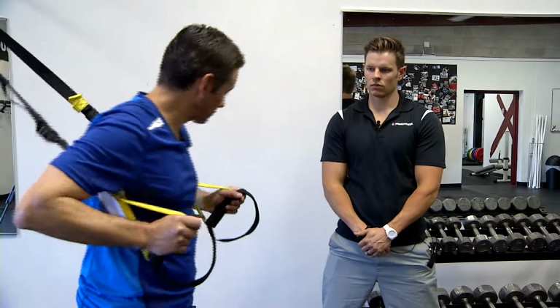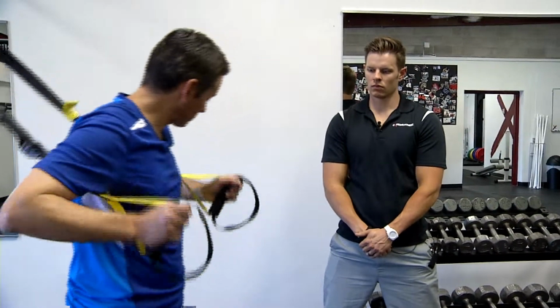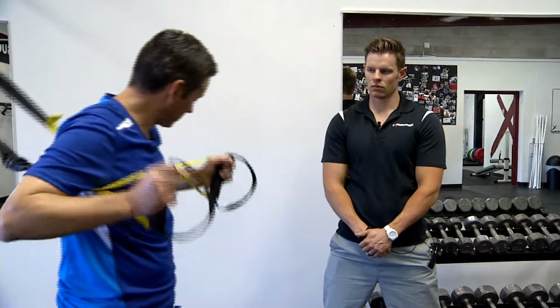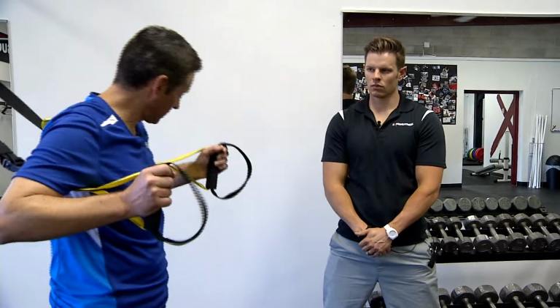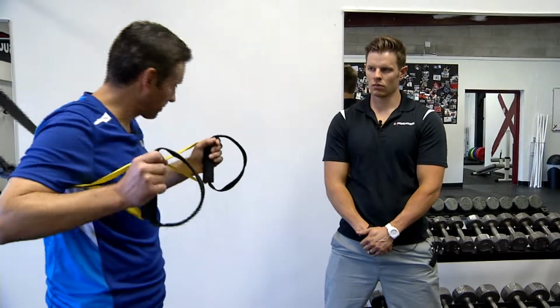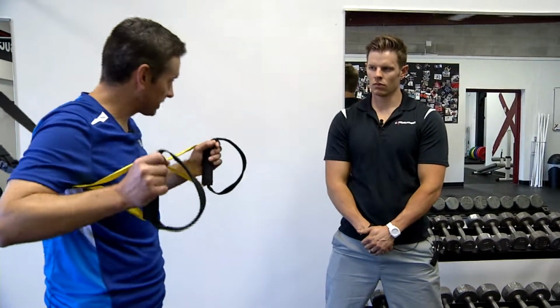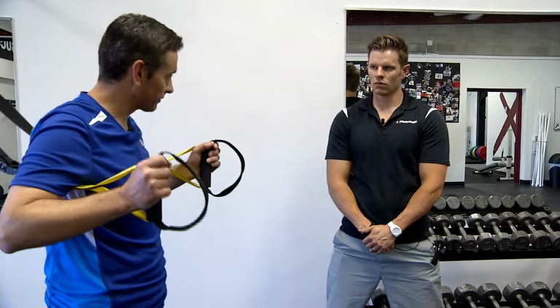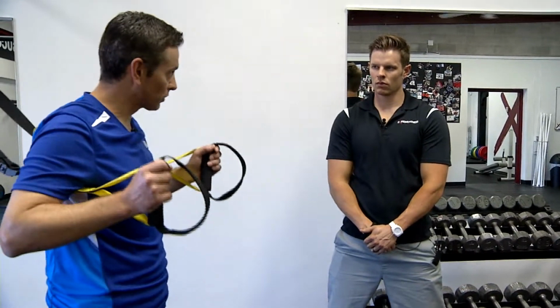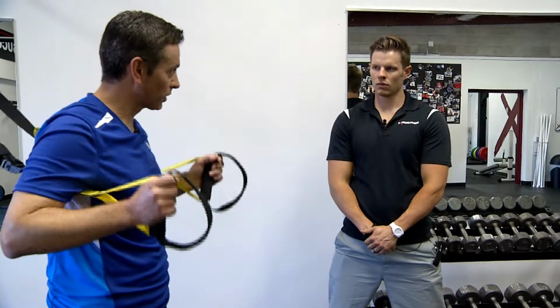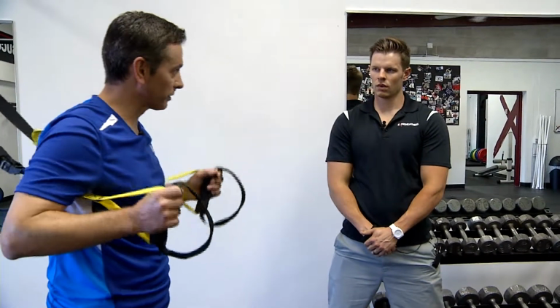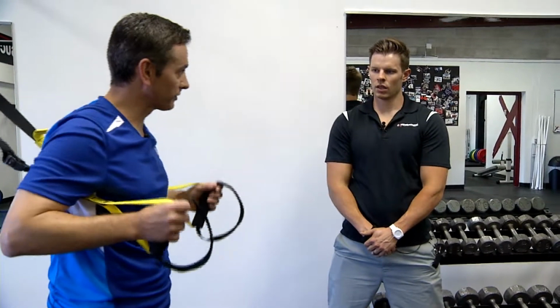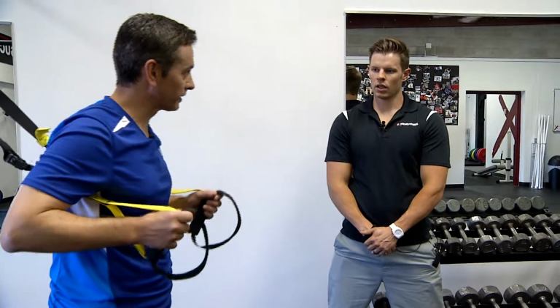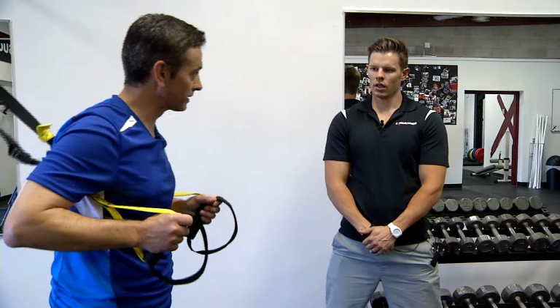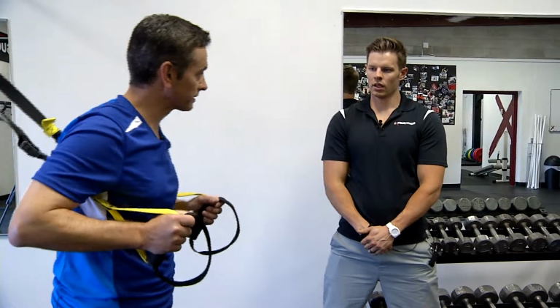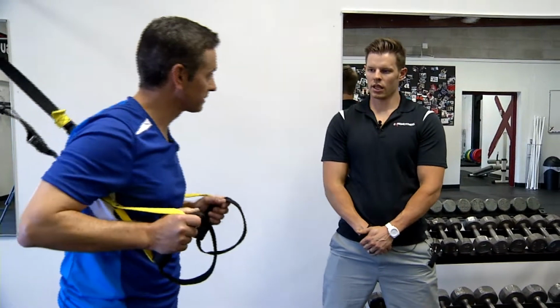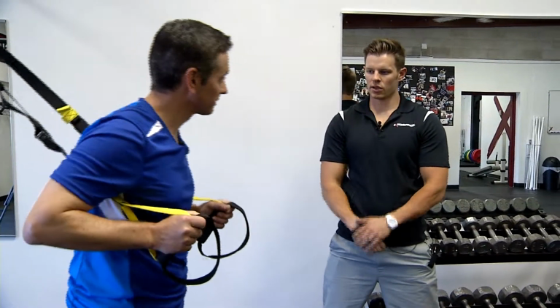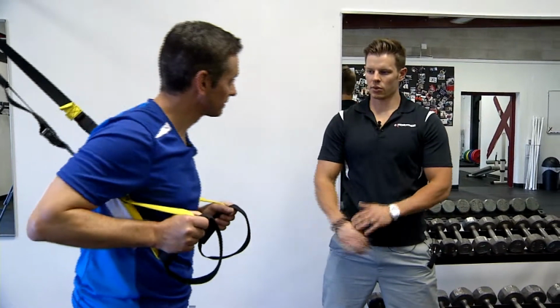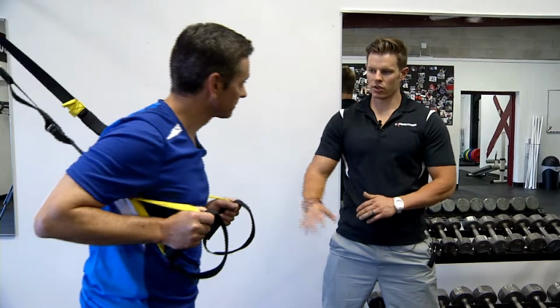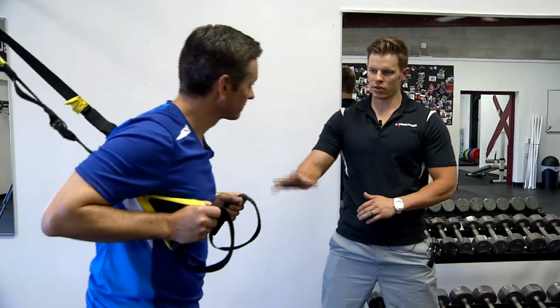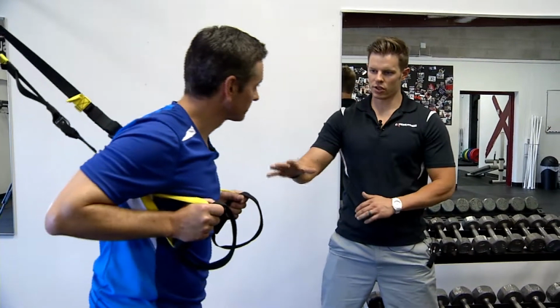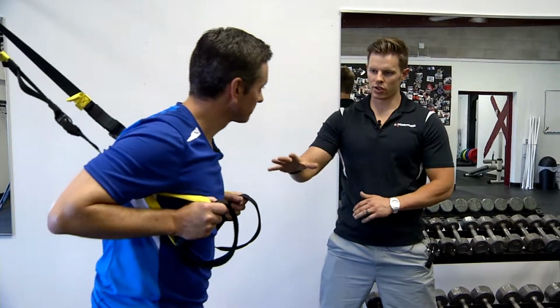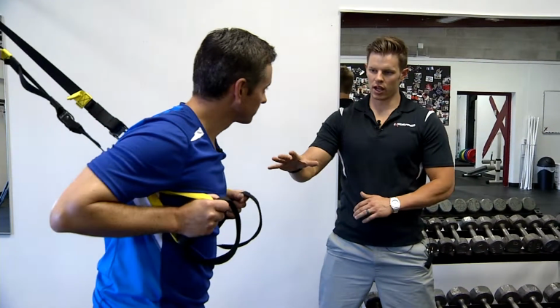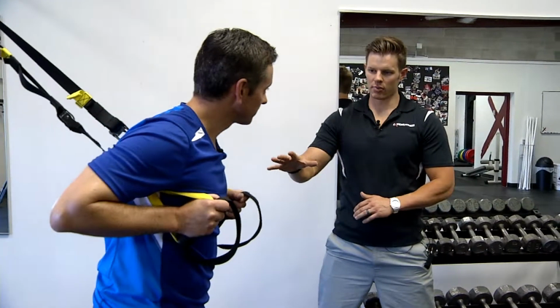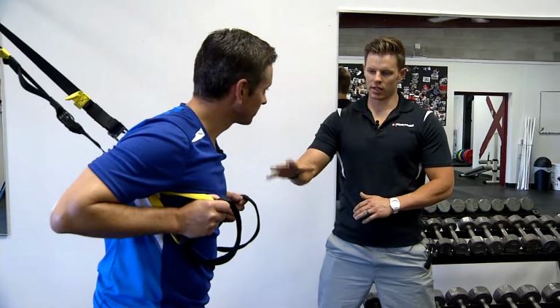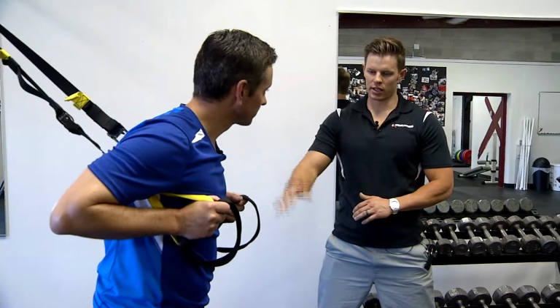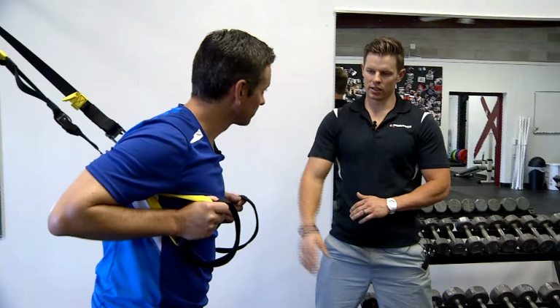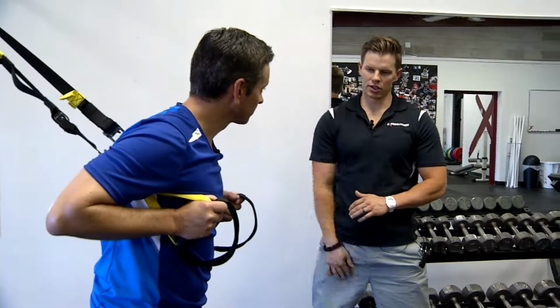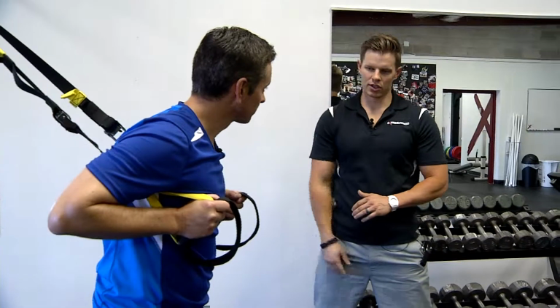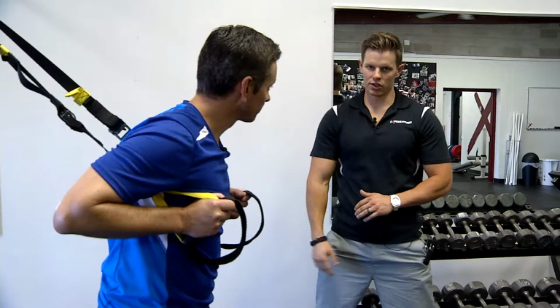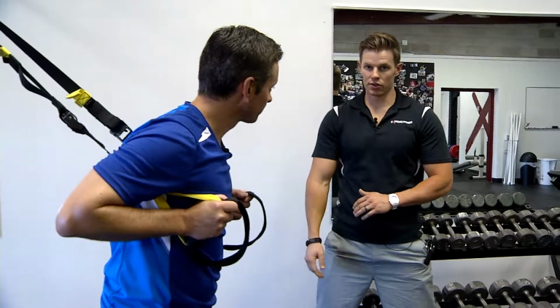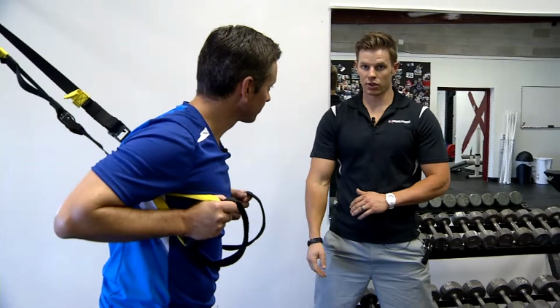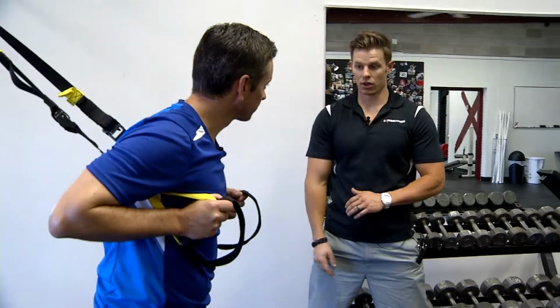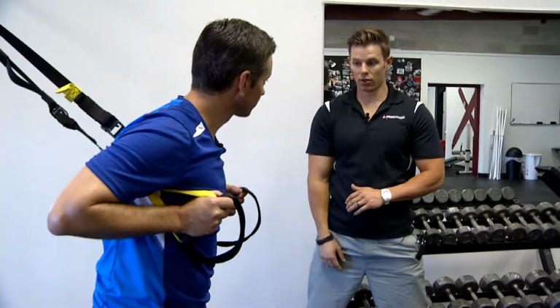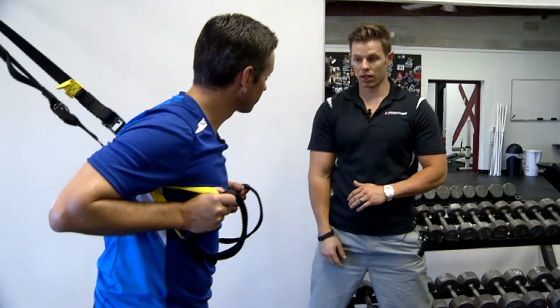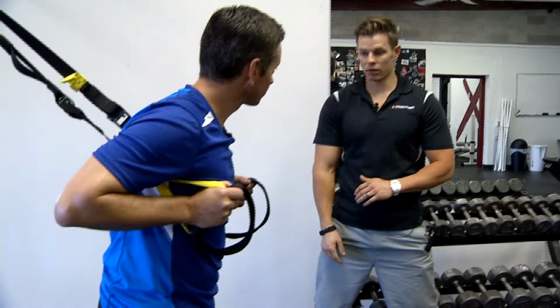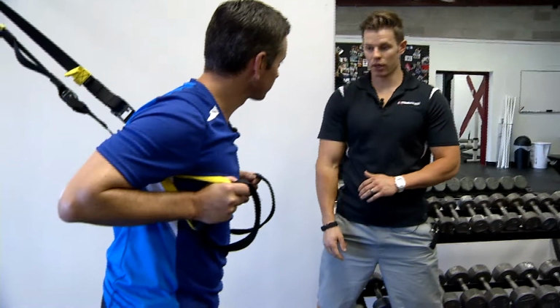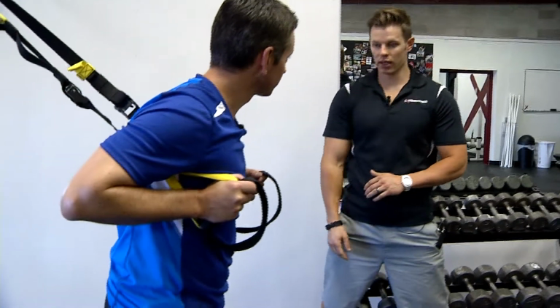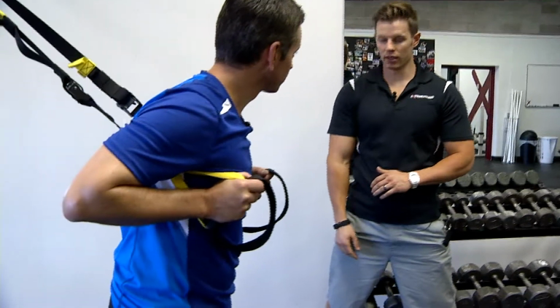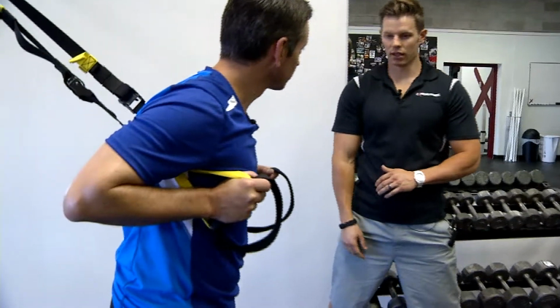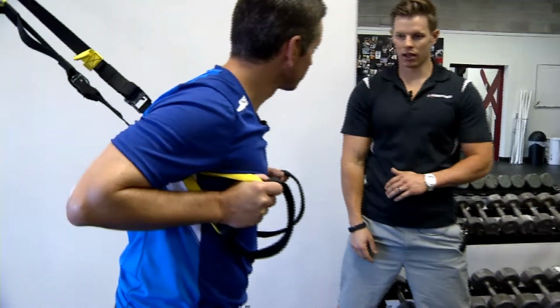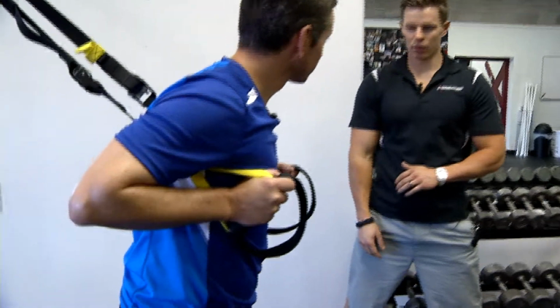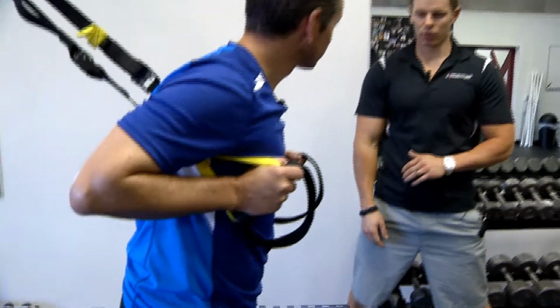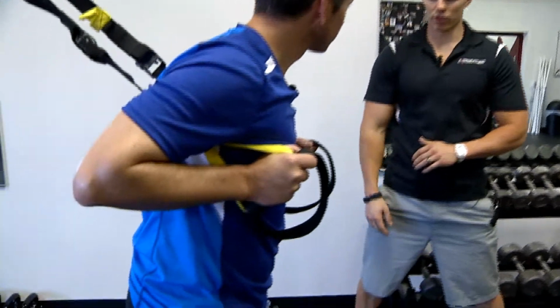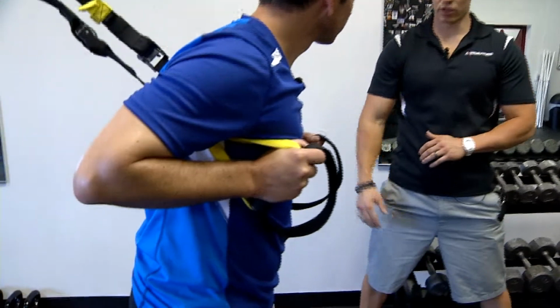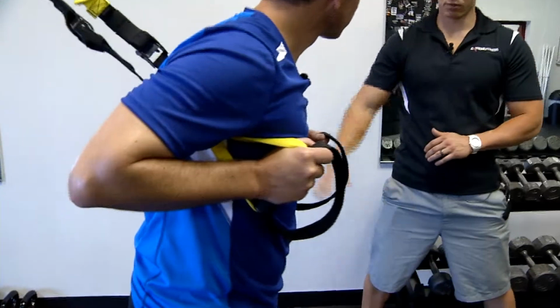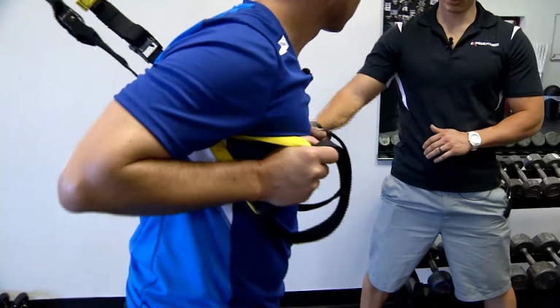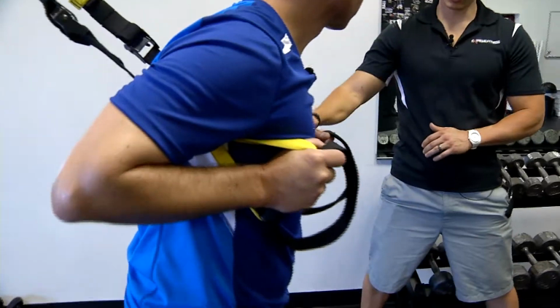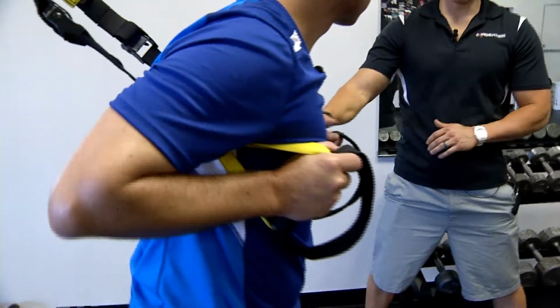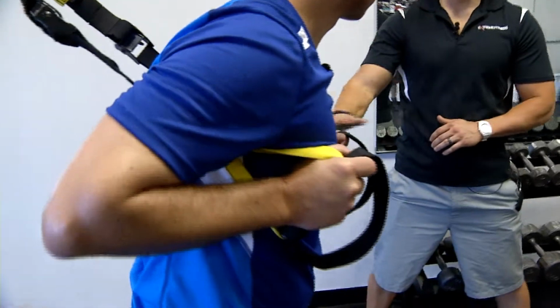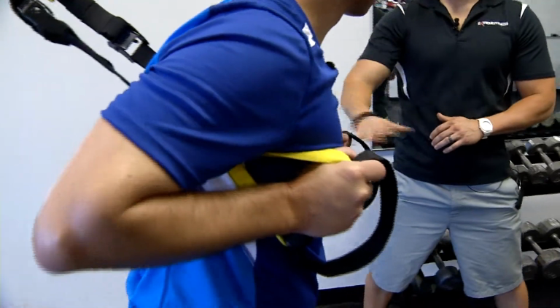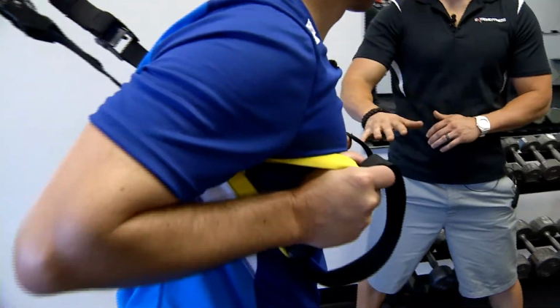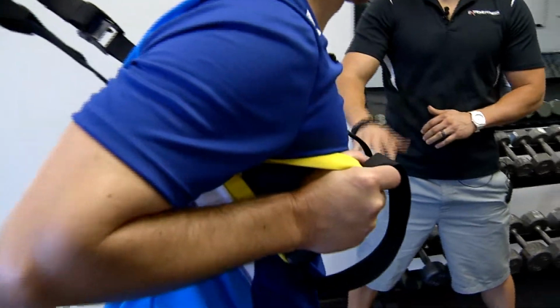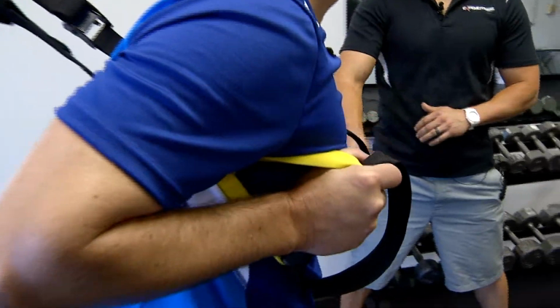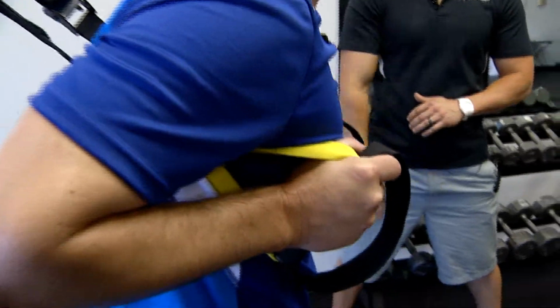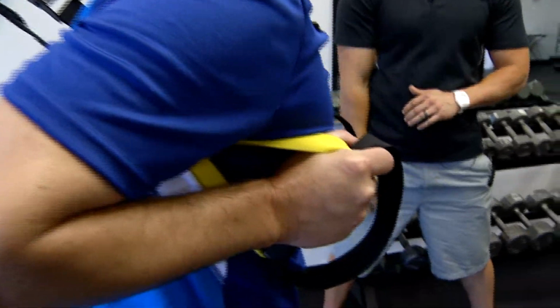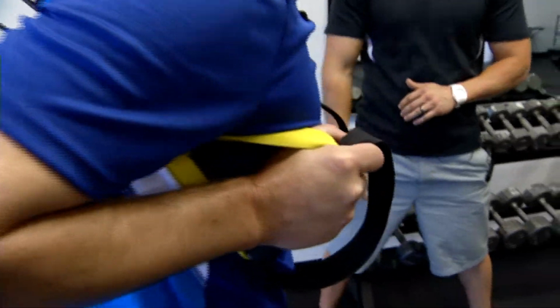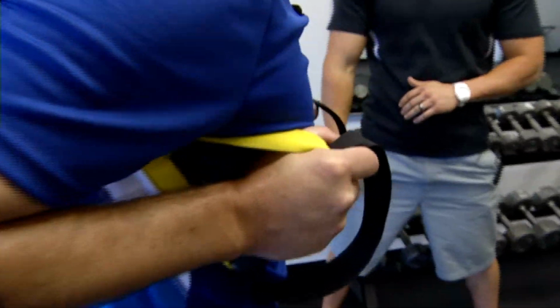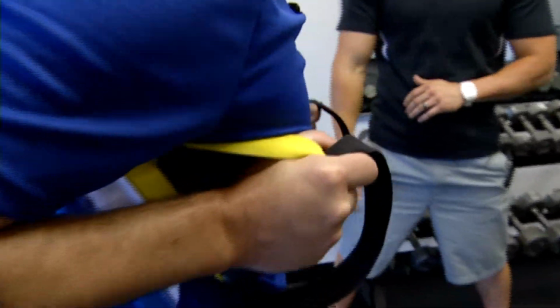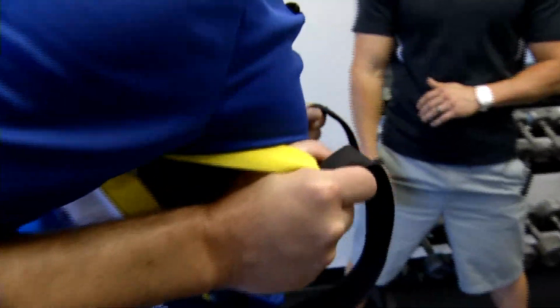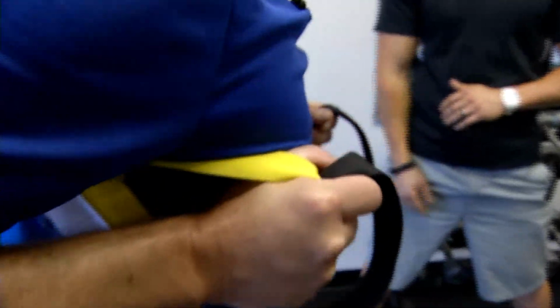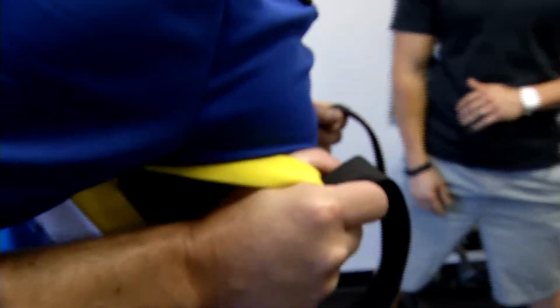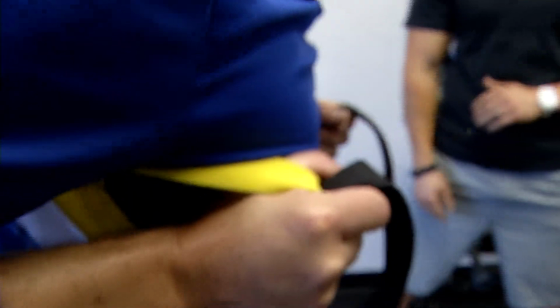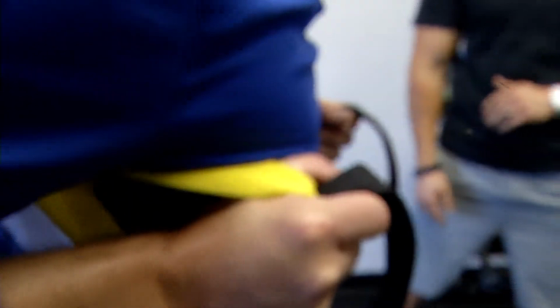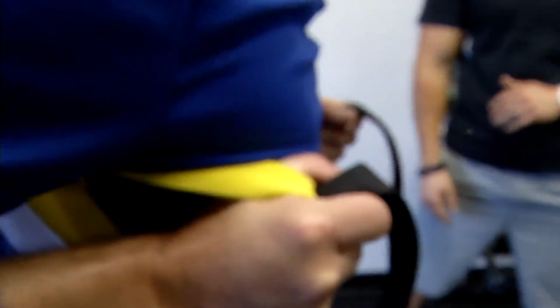You do need a piece of equipment for this. We're gonna use the straps here — it's just using your own body weight — and we're gonna work most of the major muscle groups of your lower body.